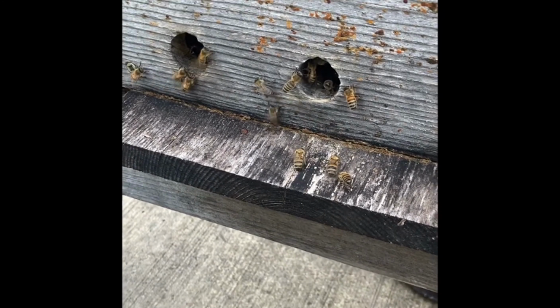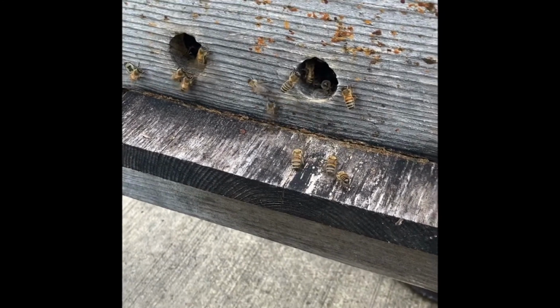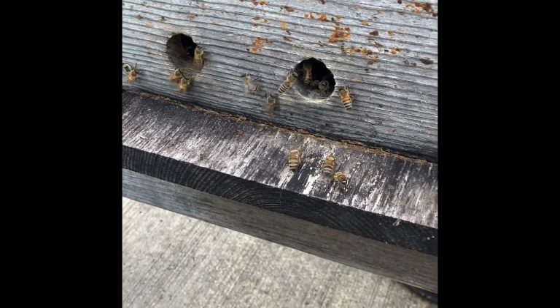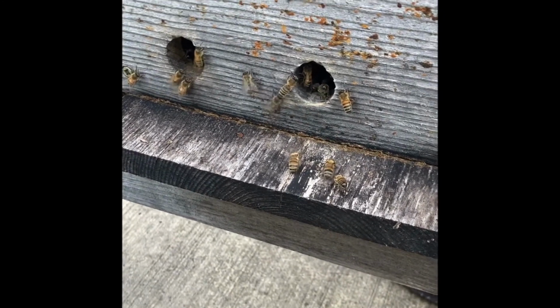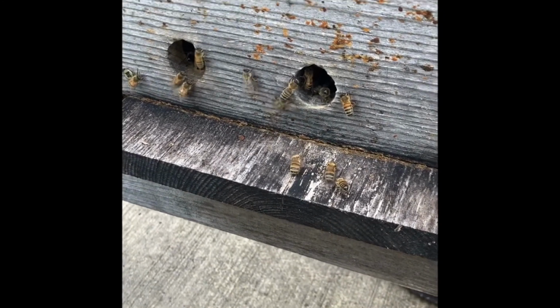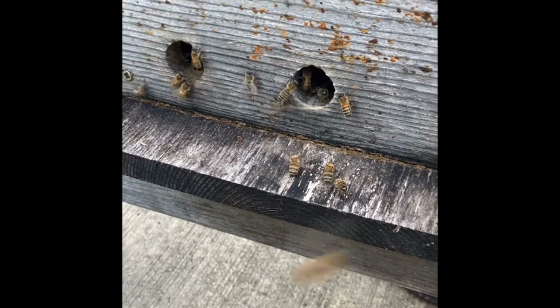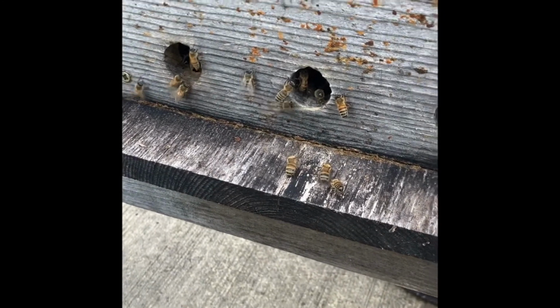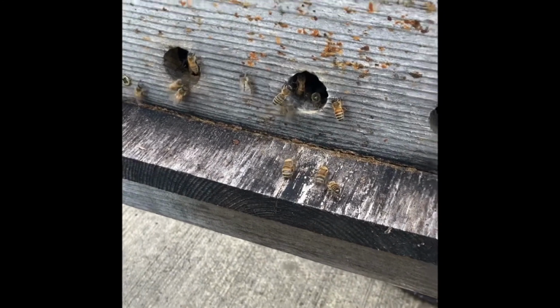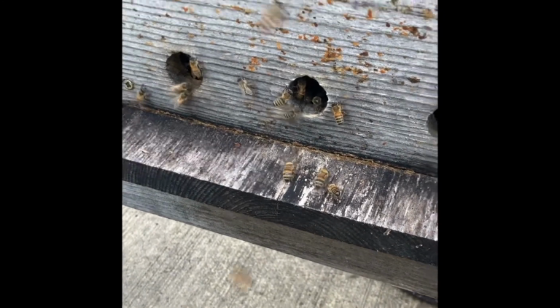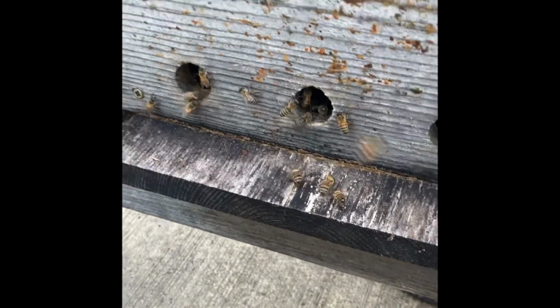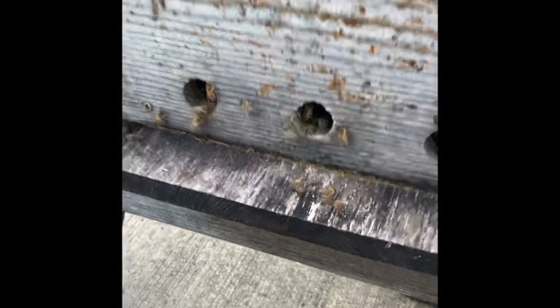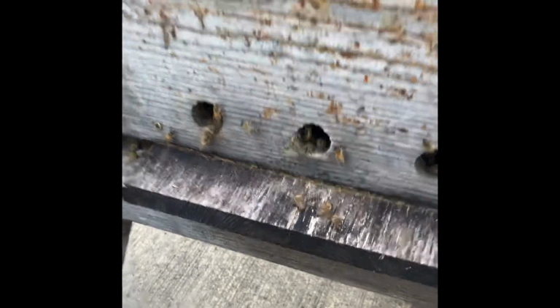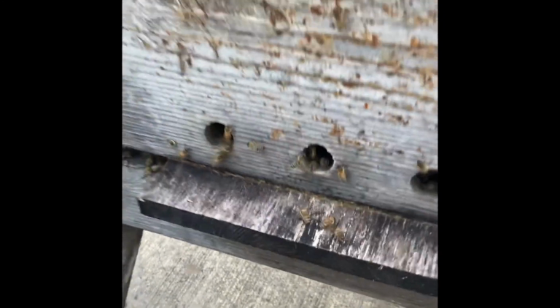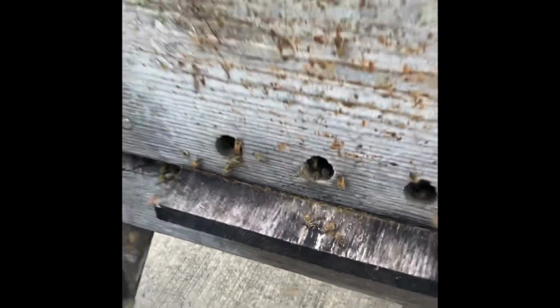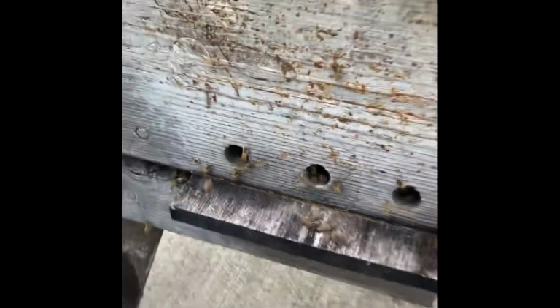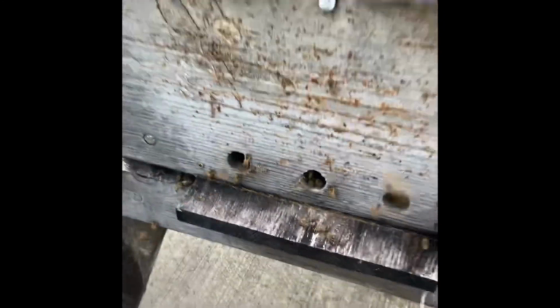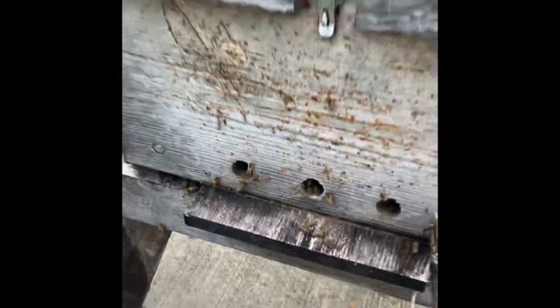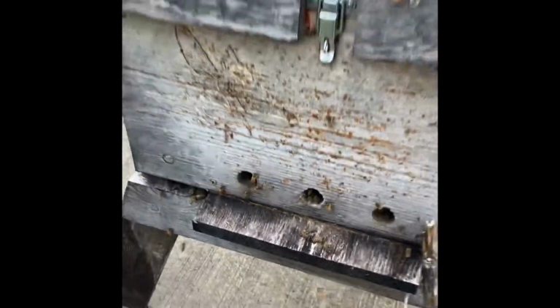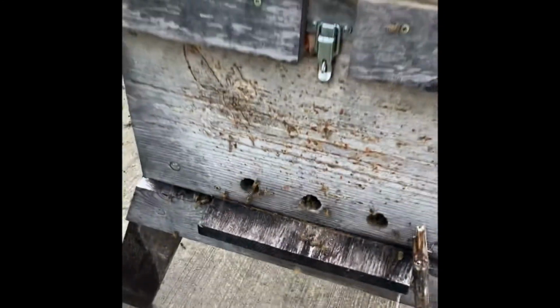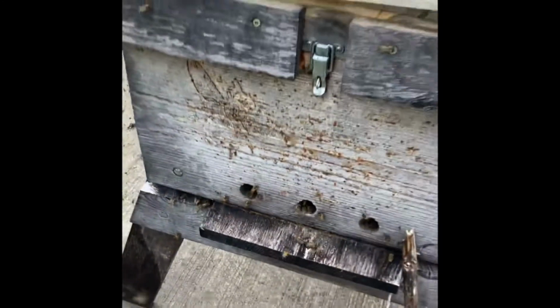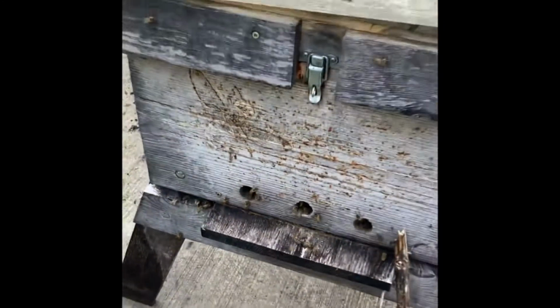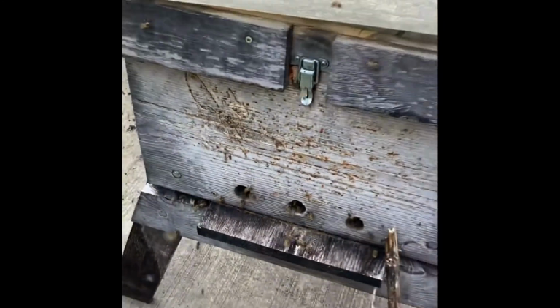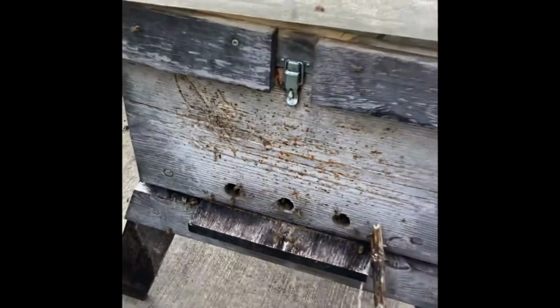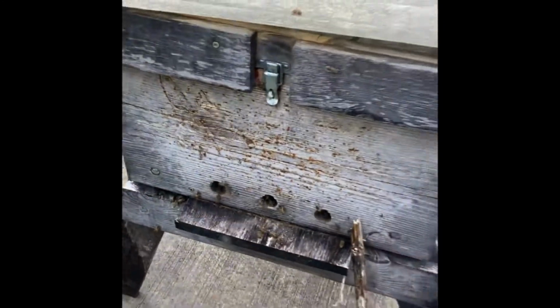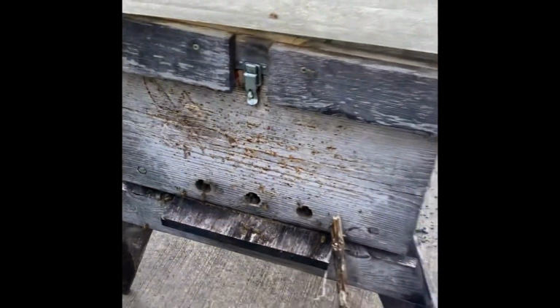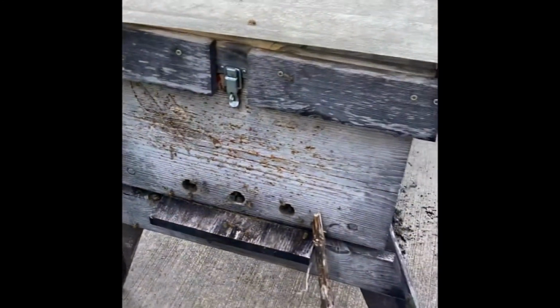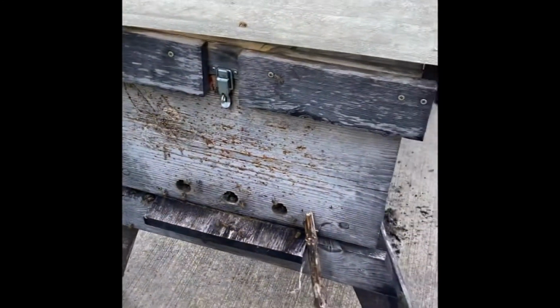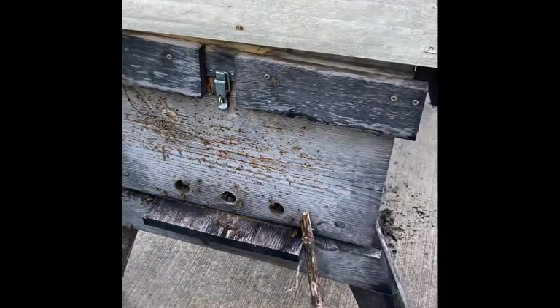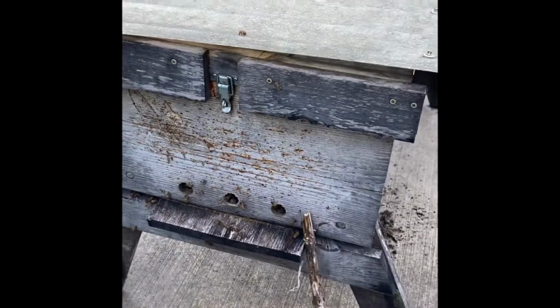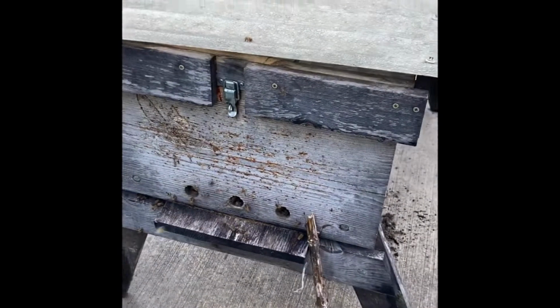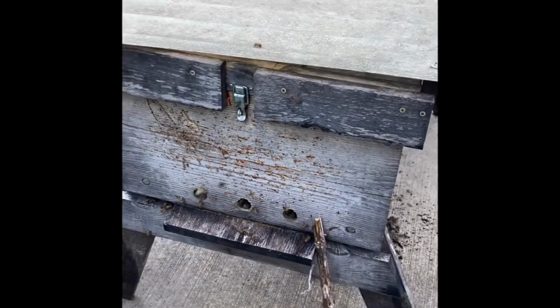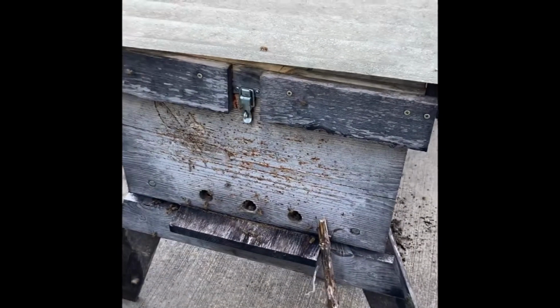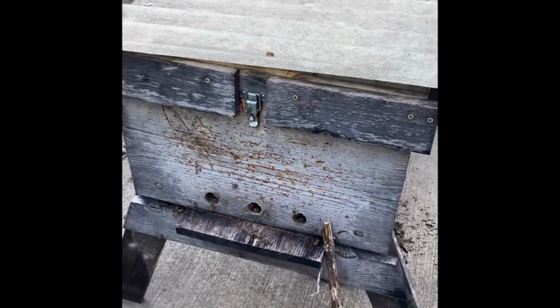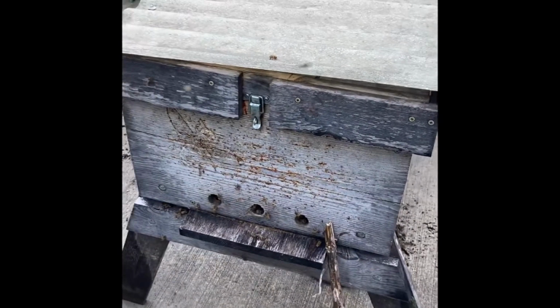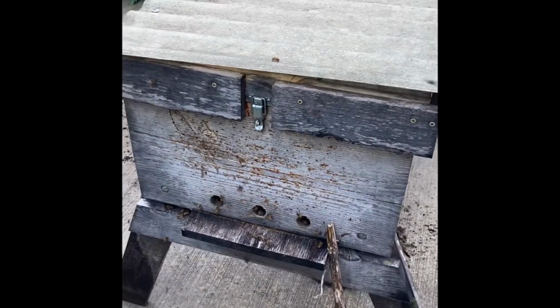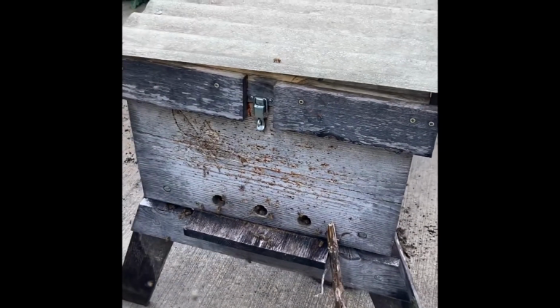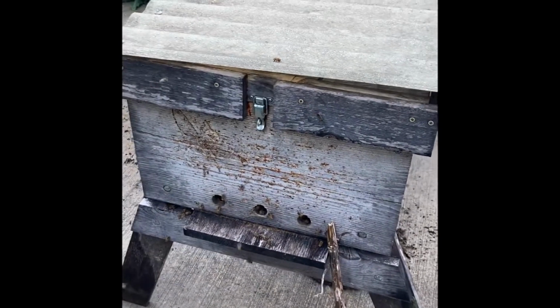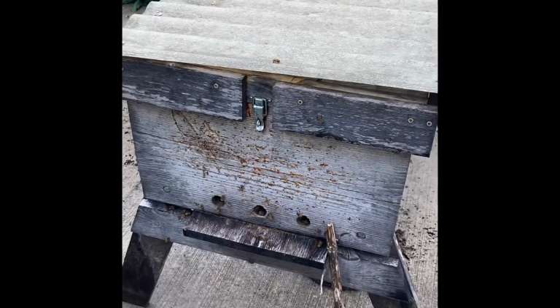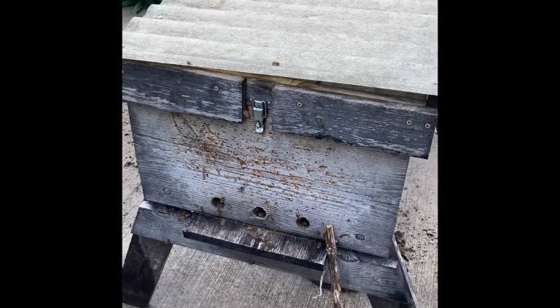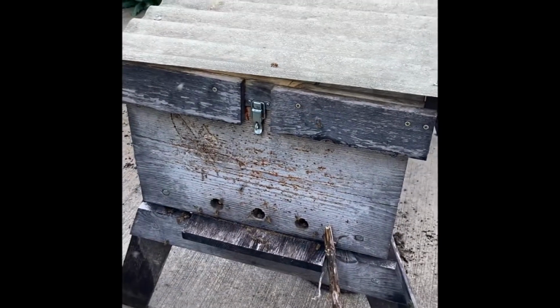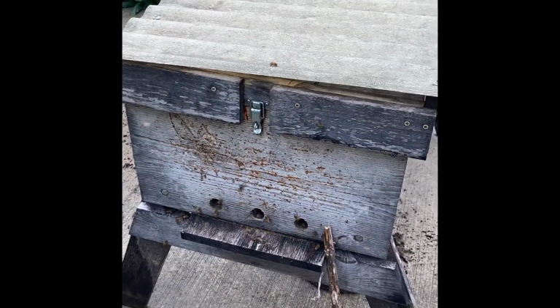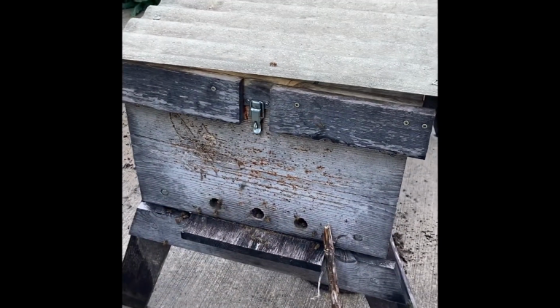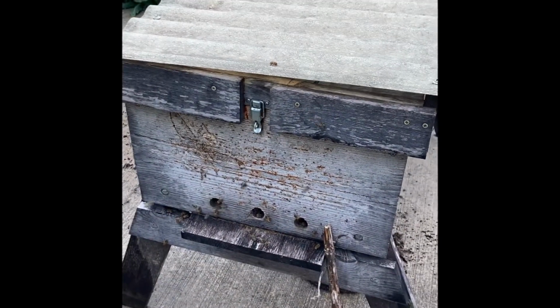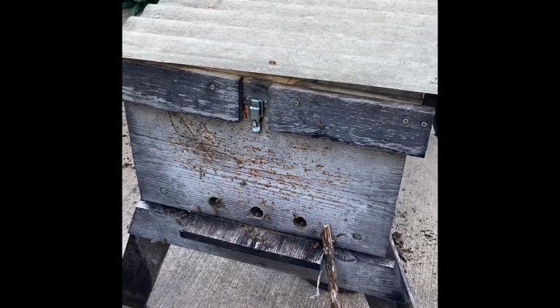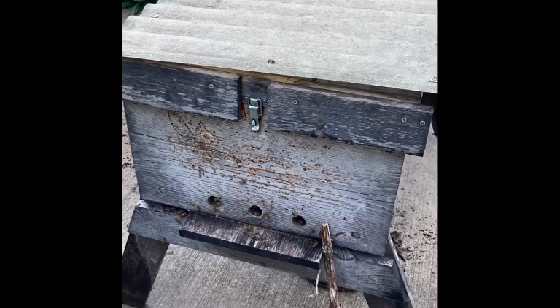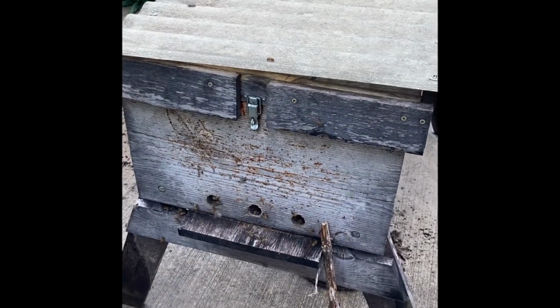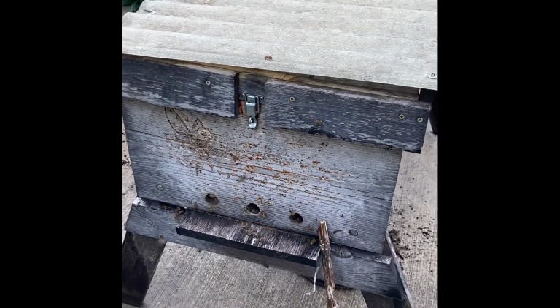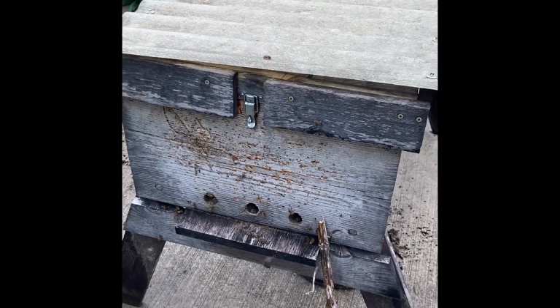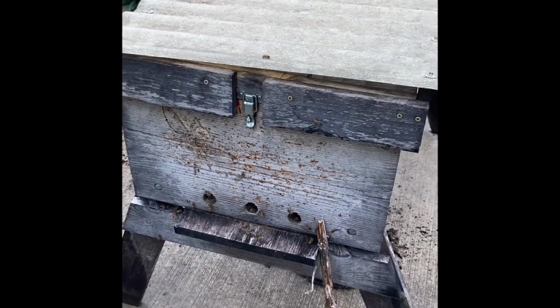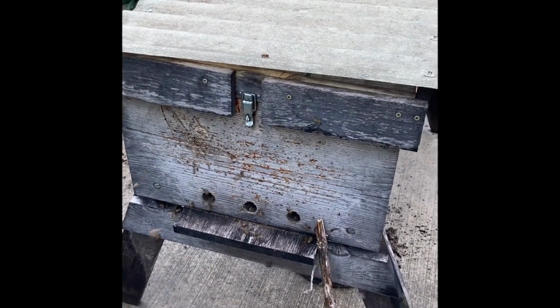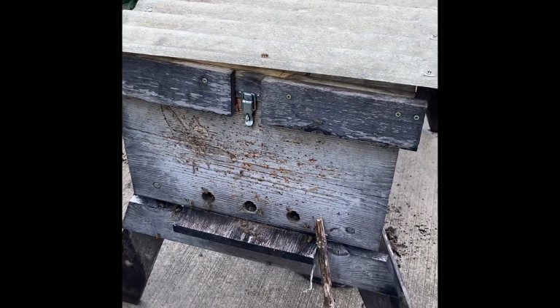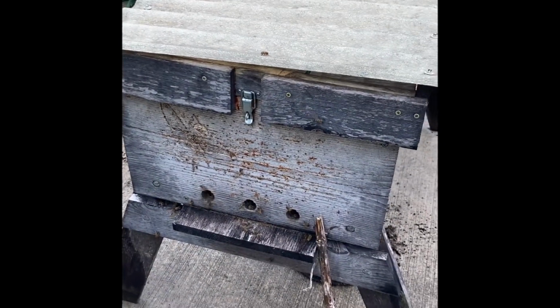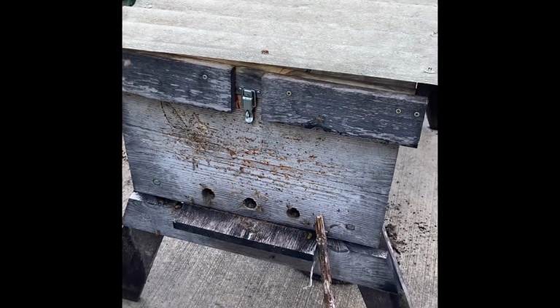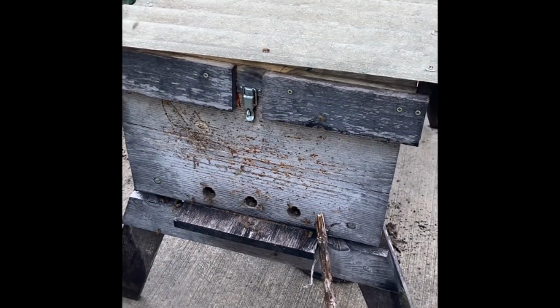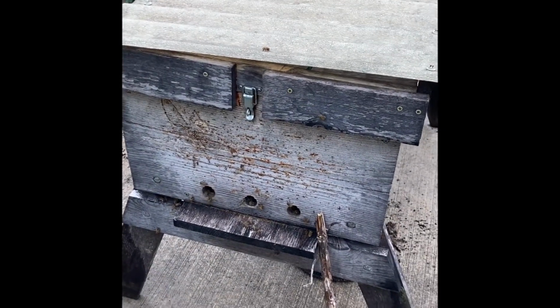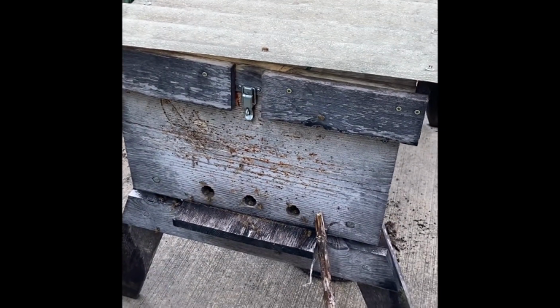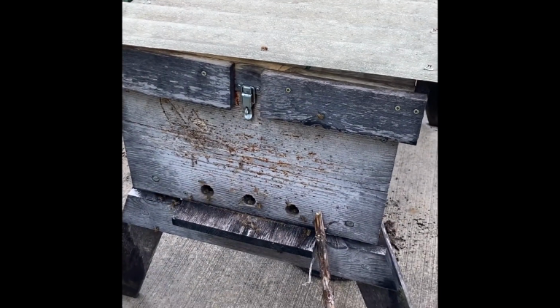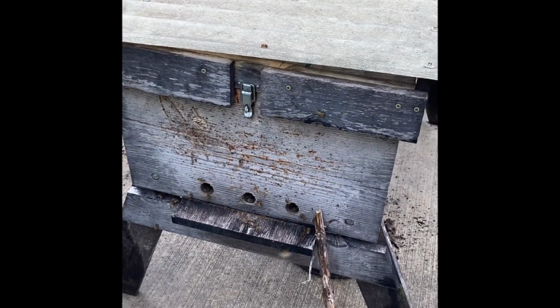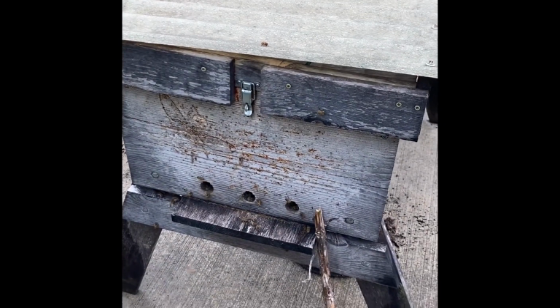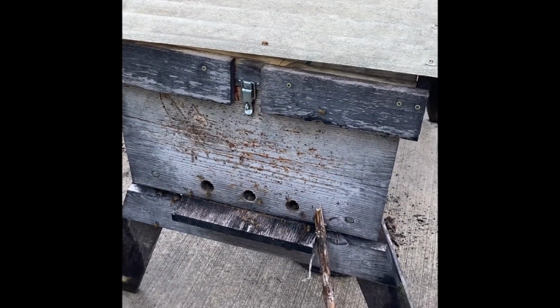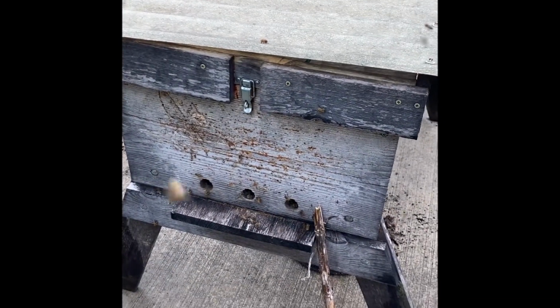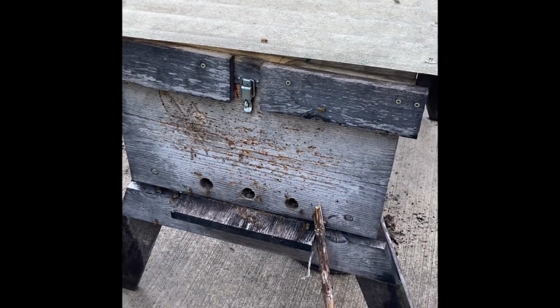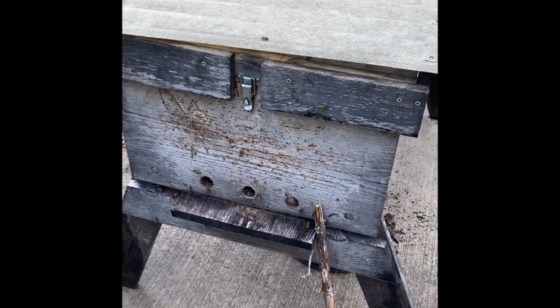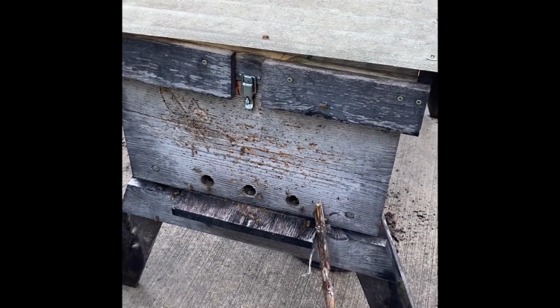There you have it — Goldie's Bees, safe inside hive number two at the Winnie Palmer Nature Reserve. Thanks for watching.